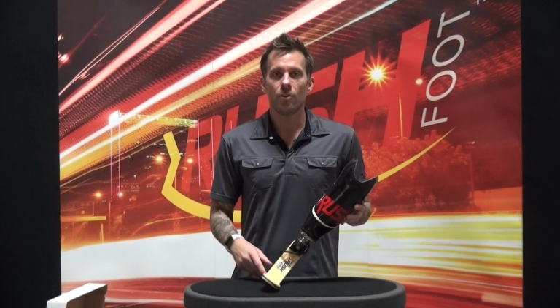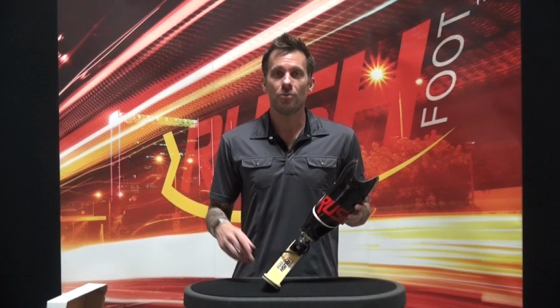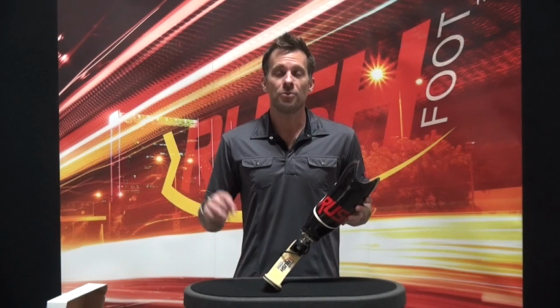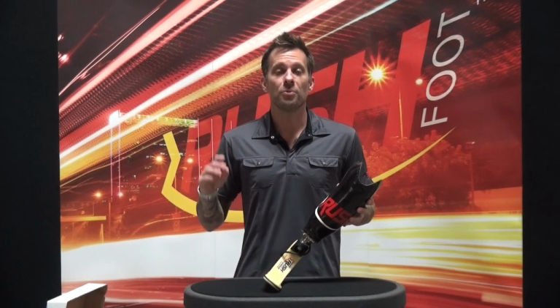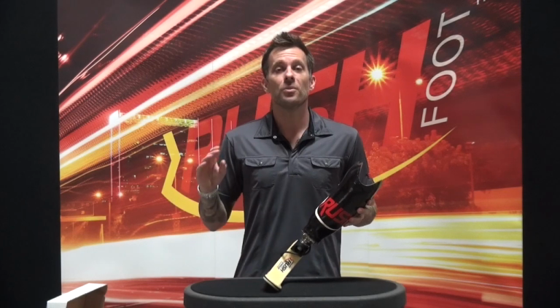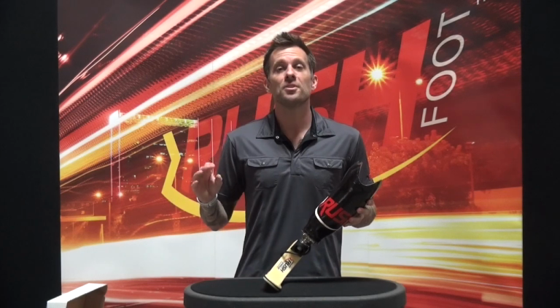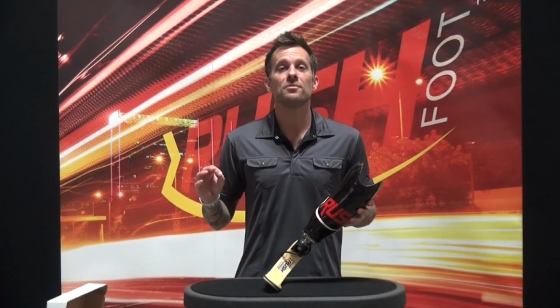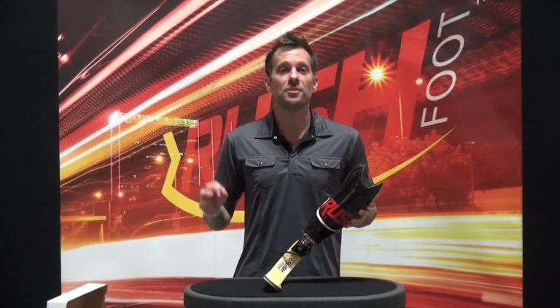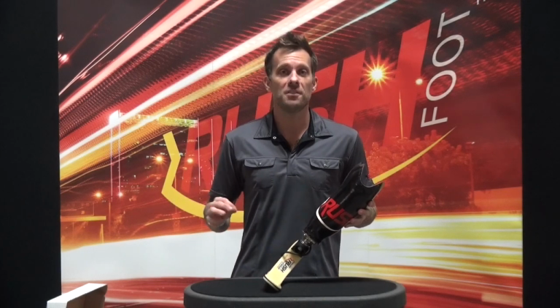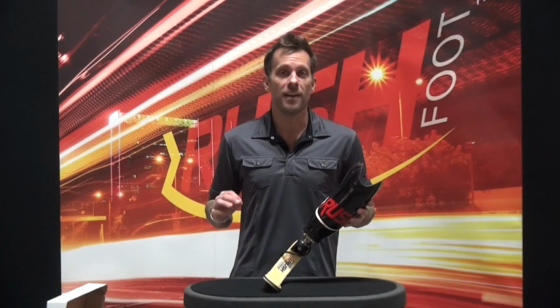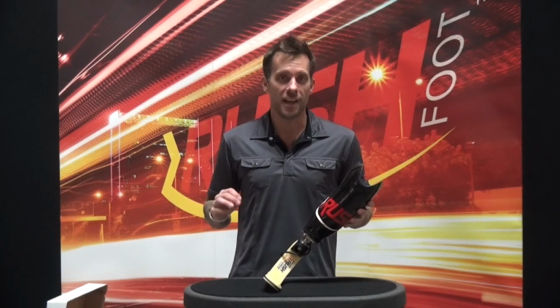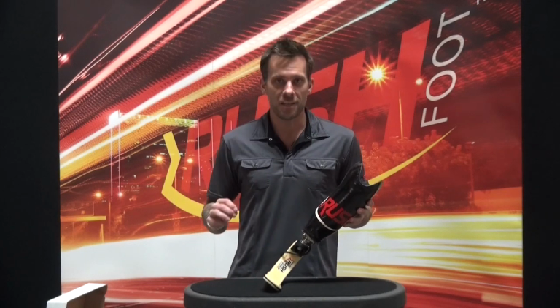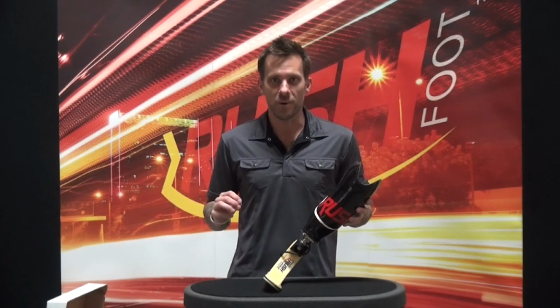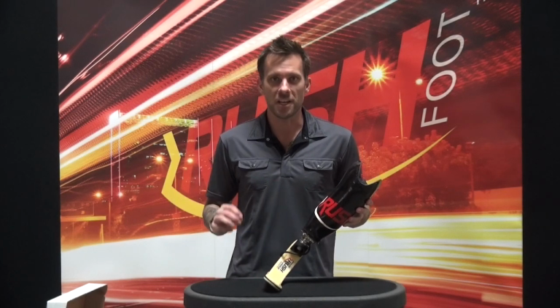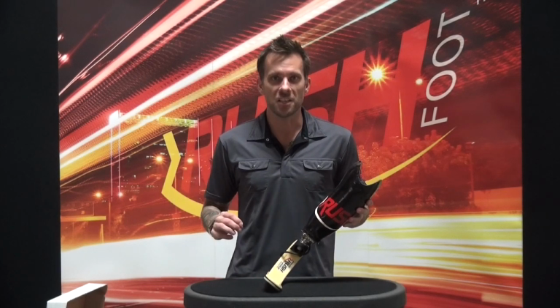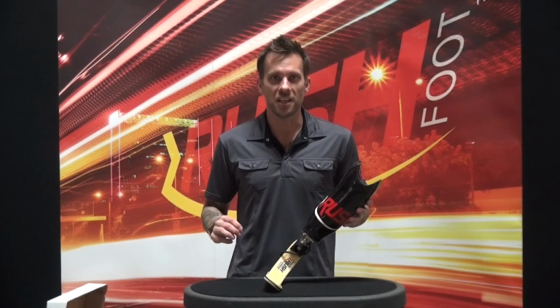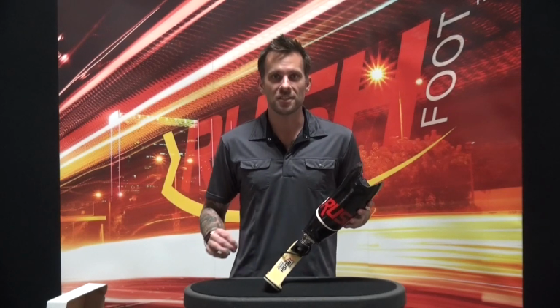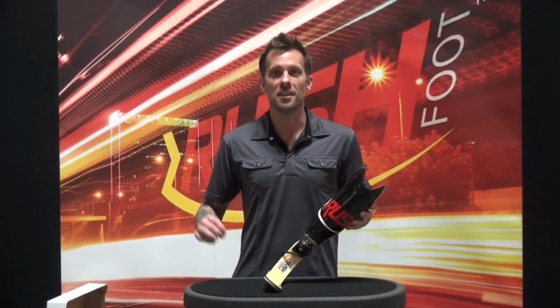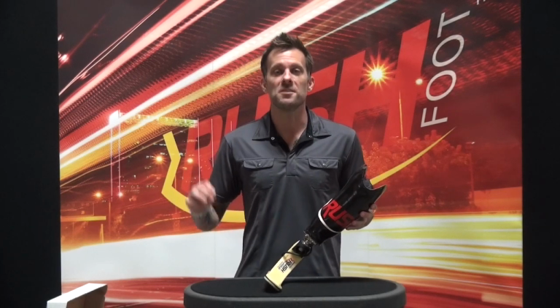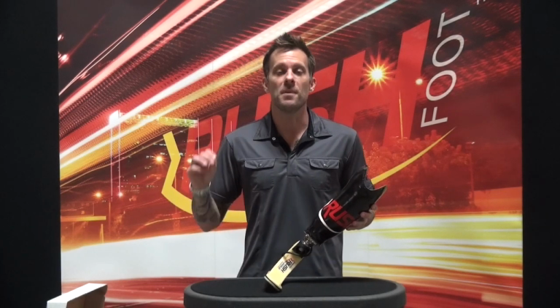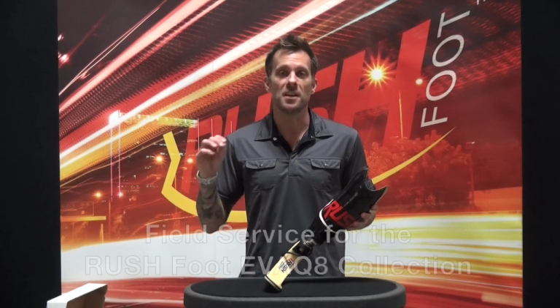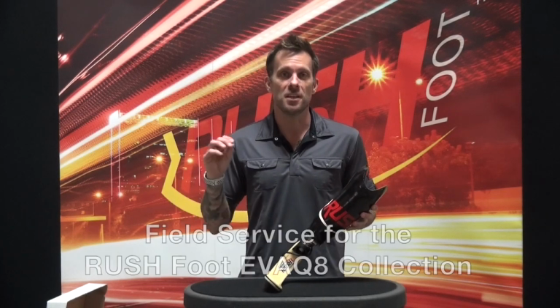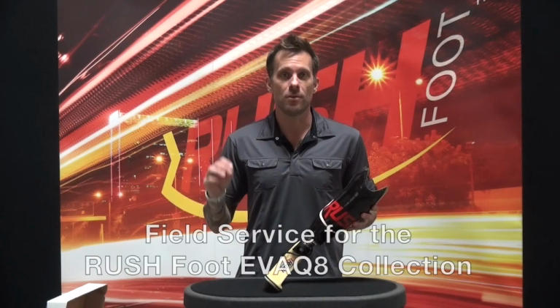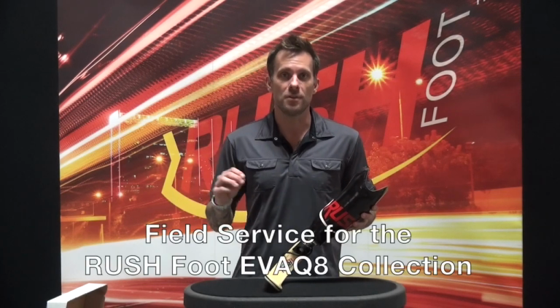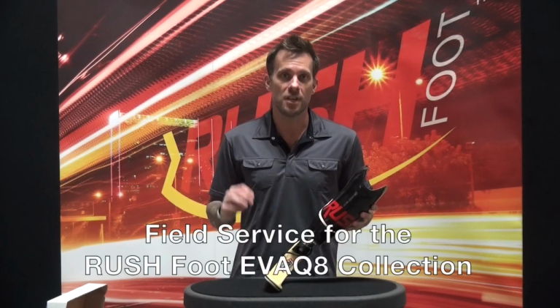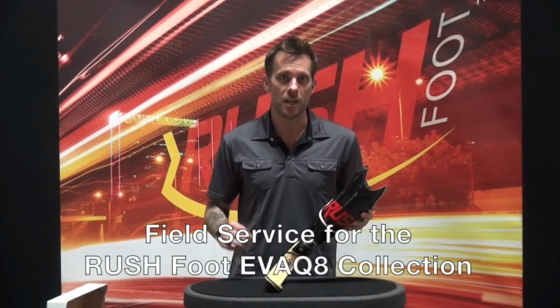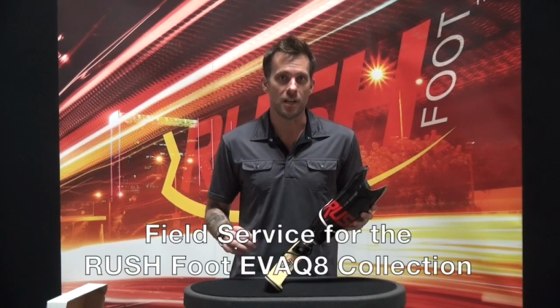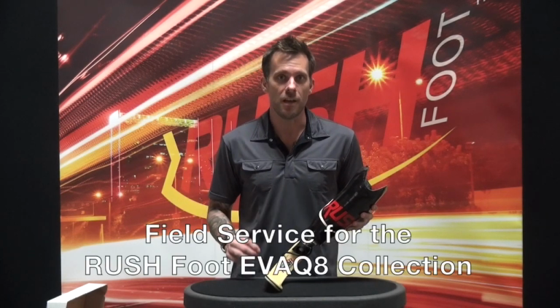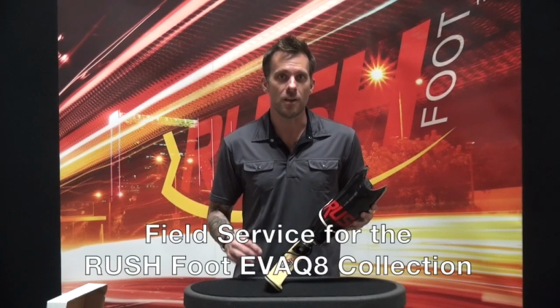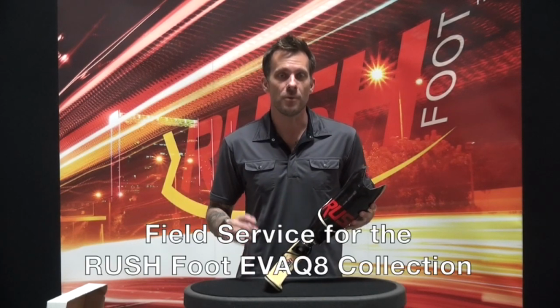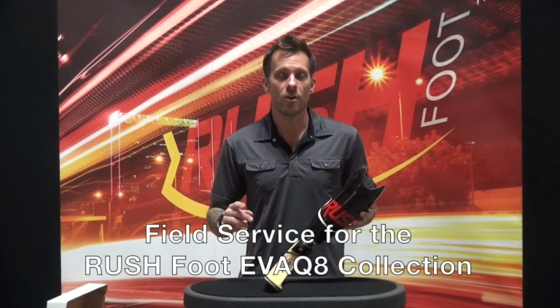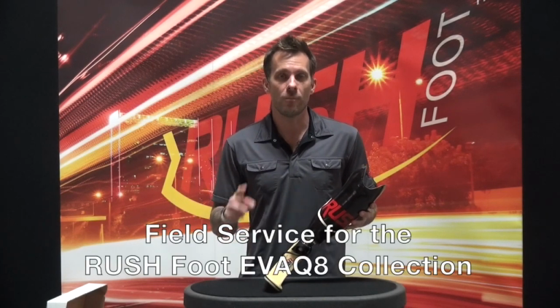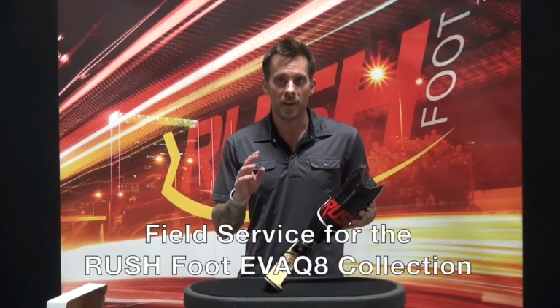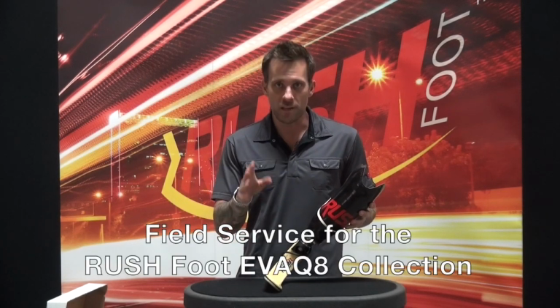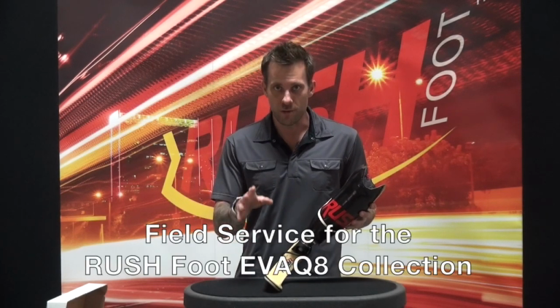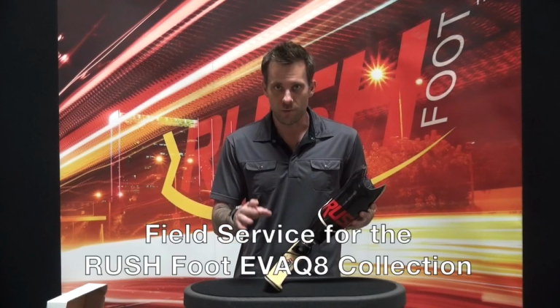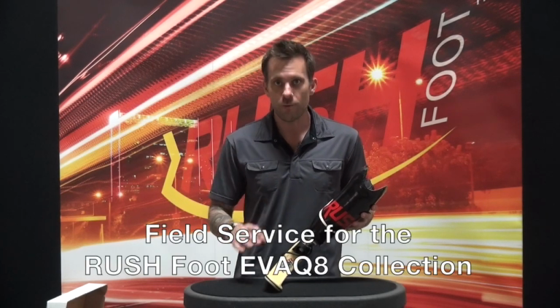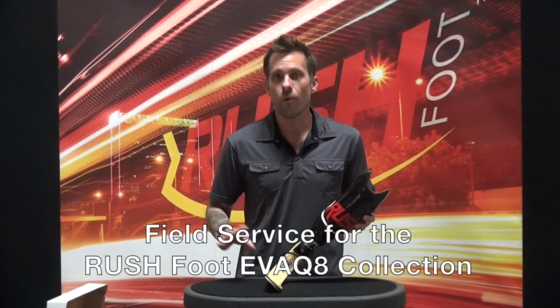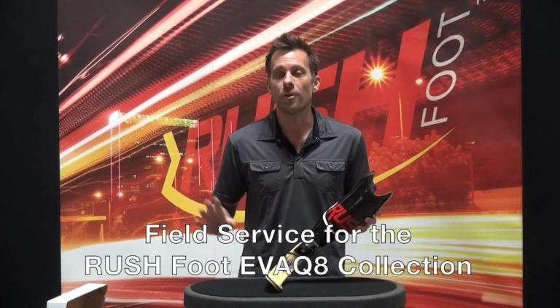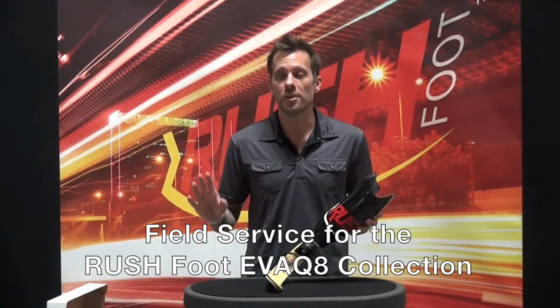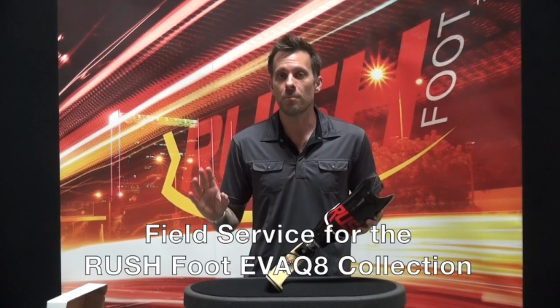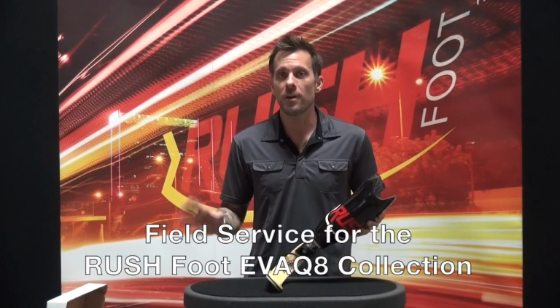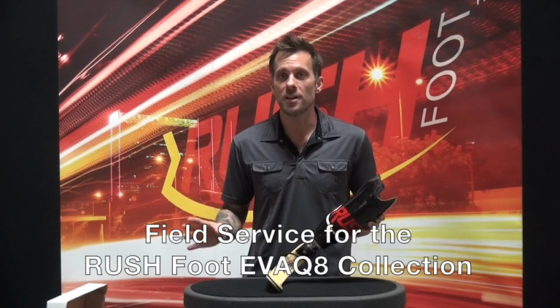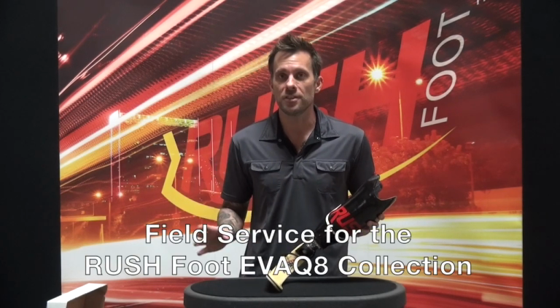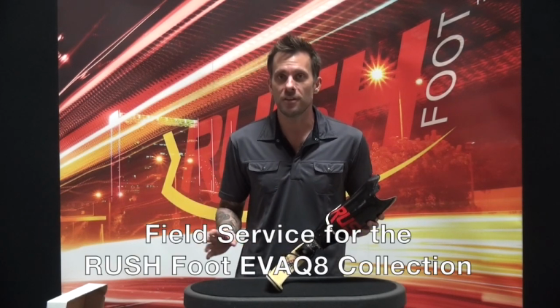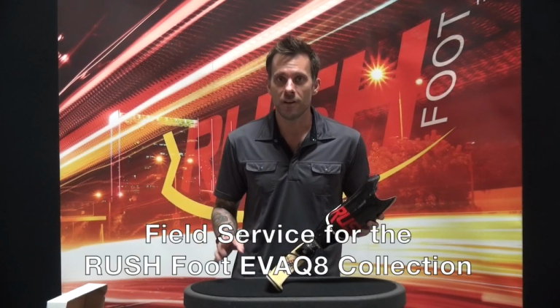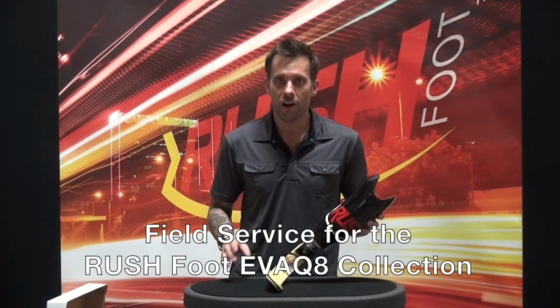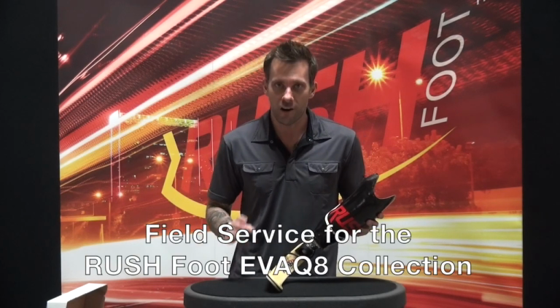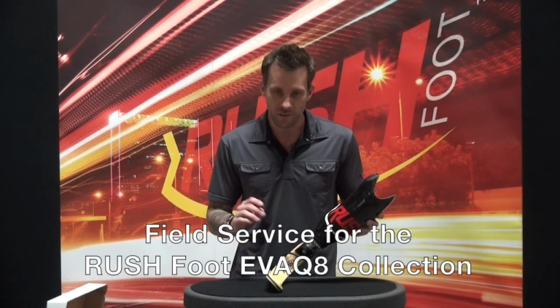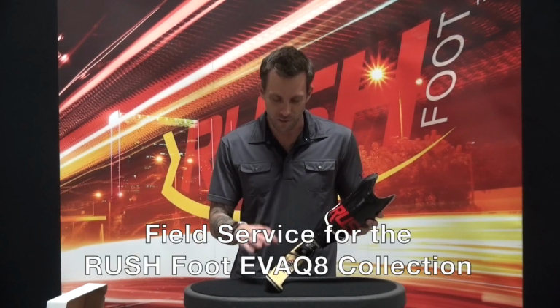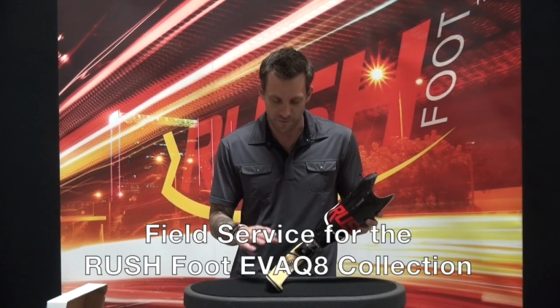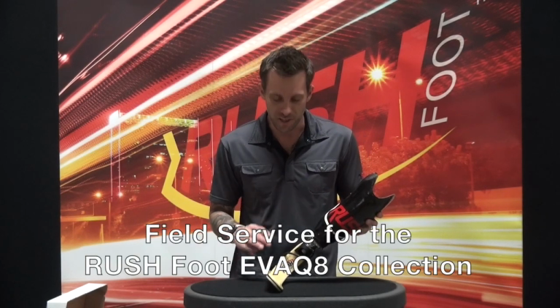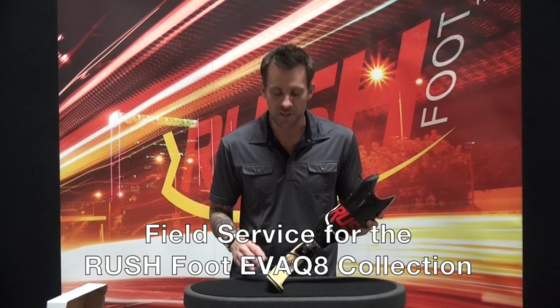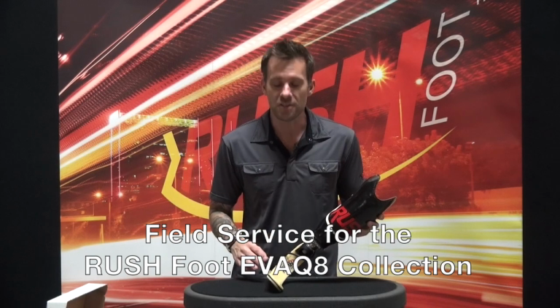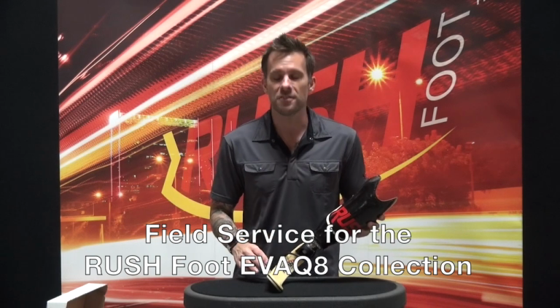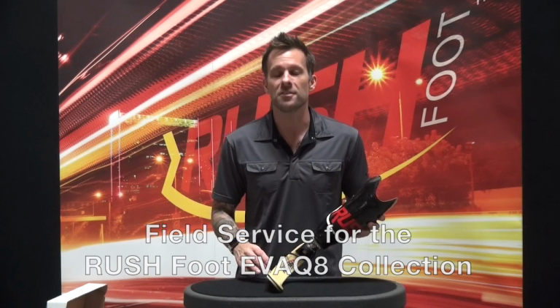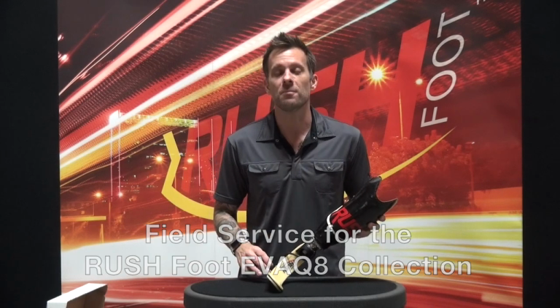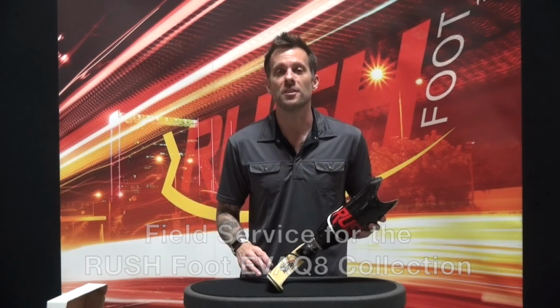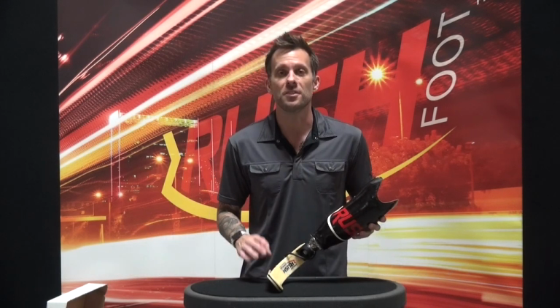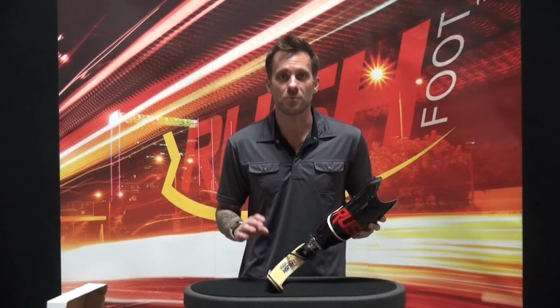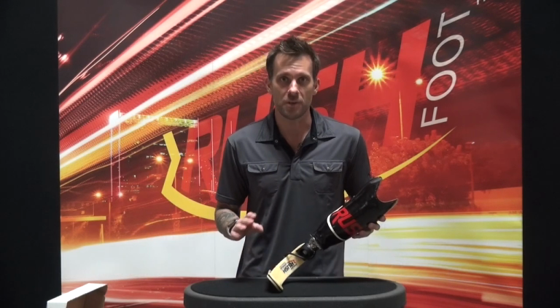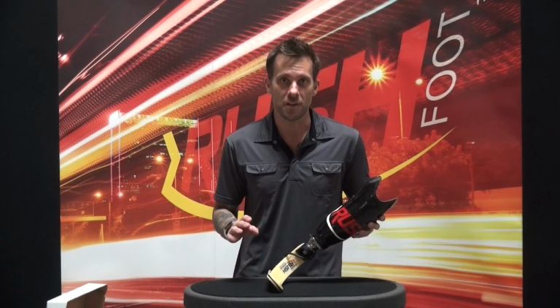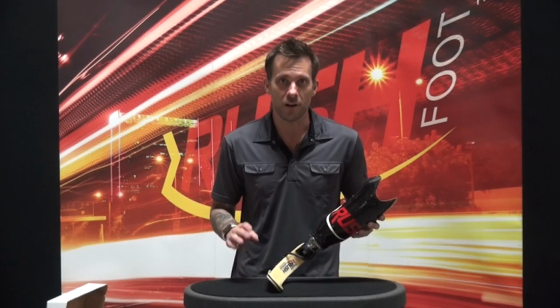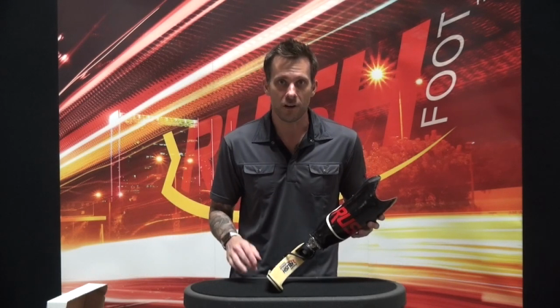The Rush Foot Evacuate Collection has been a huge hit and we hope that you or your patient are loving it just as much as we are.